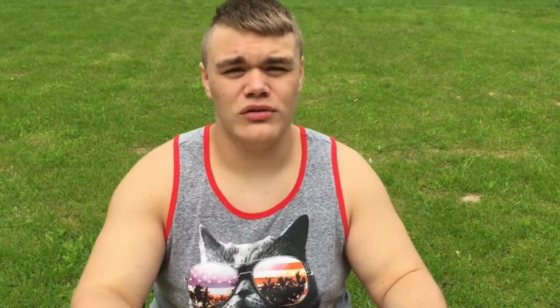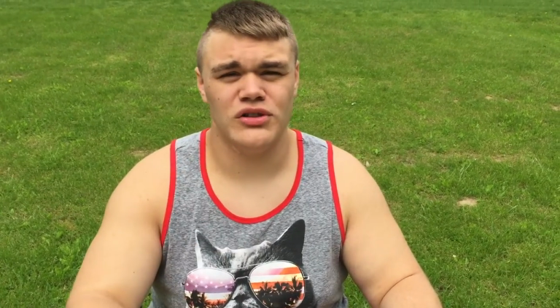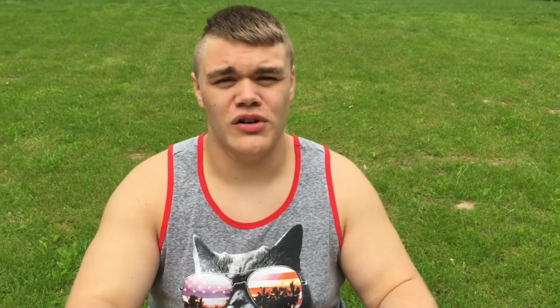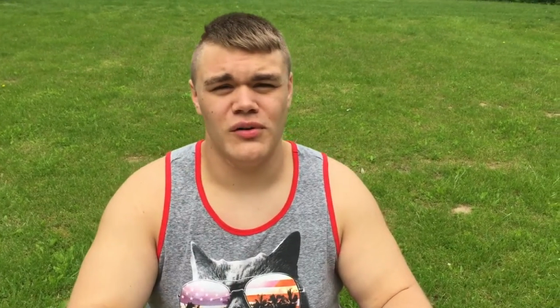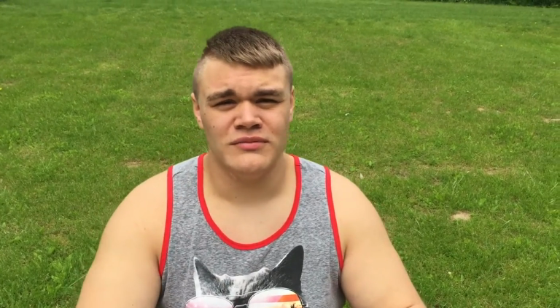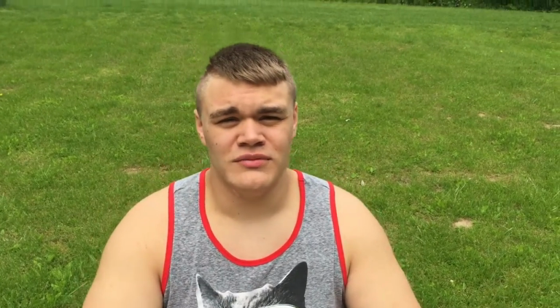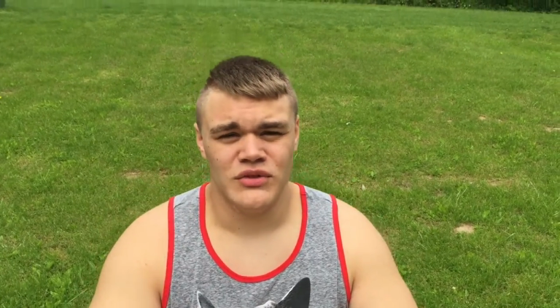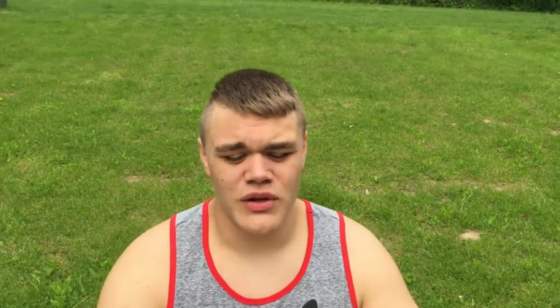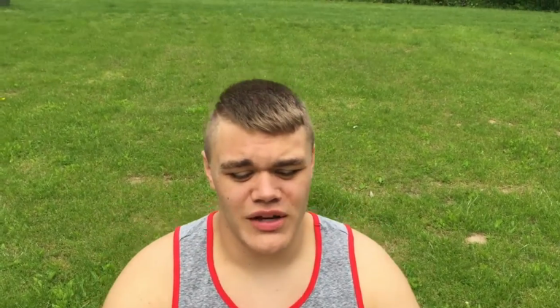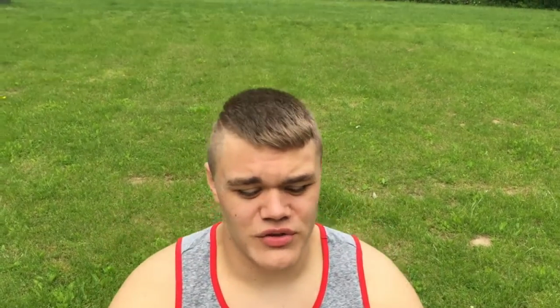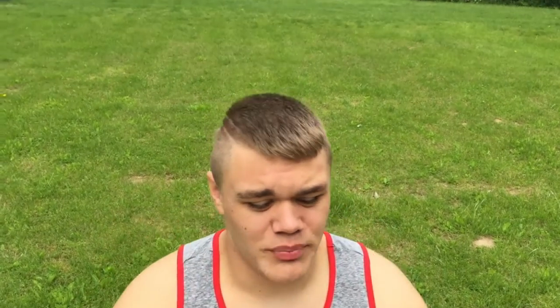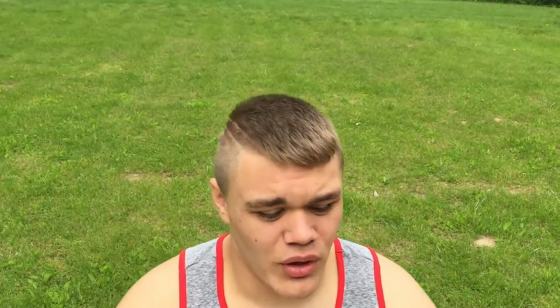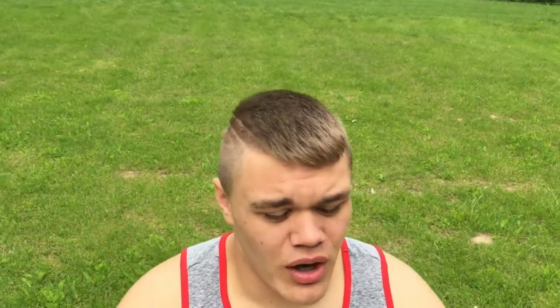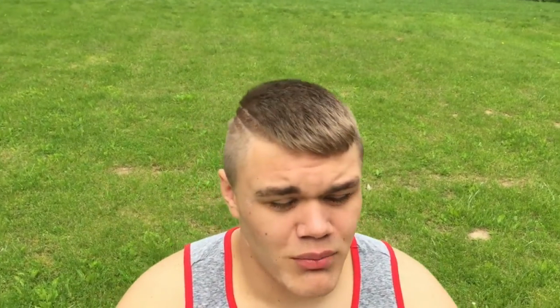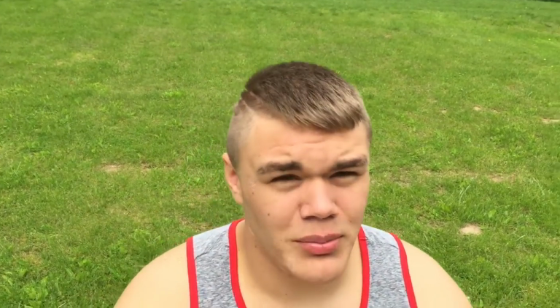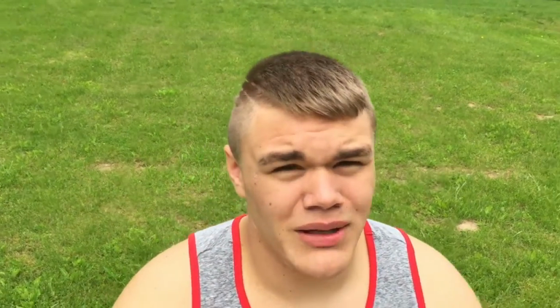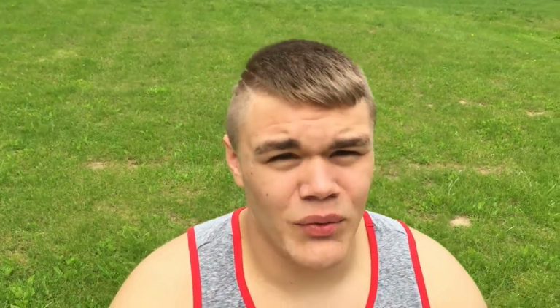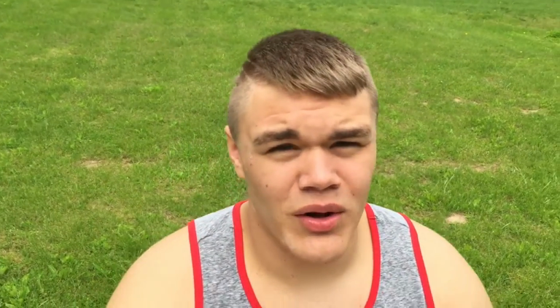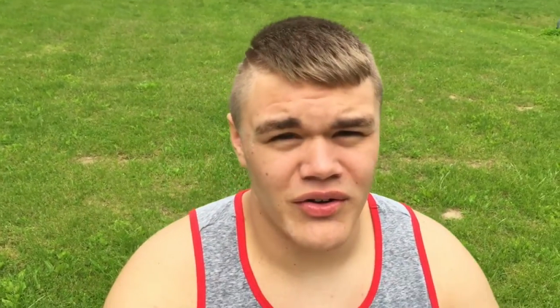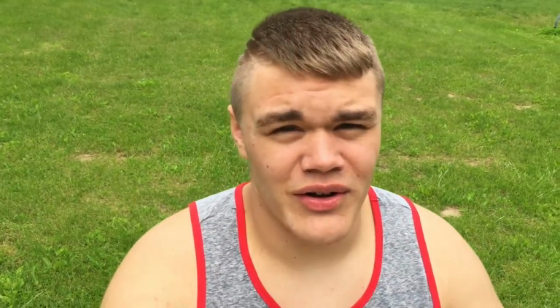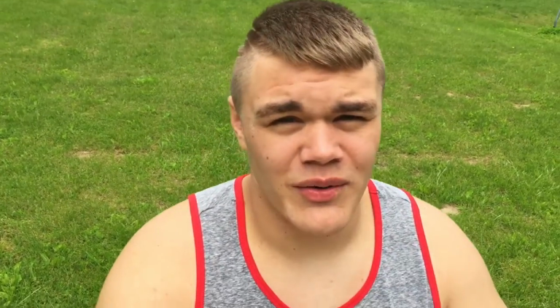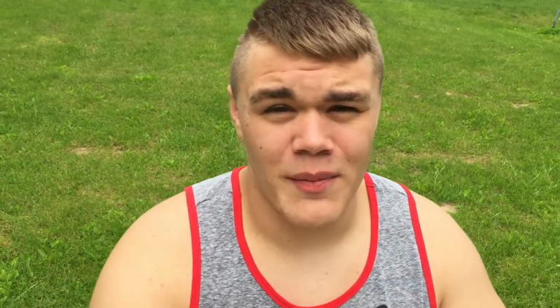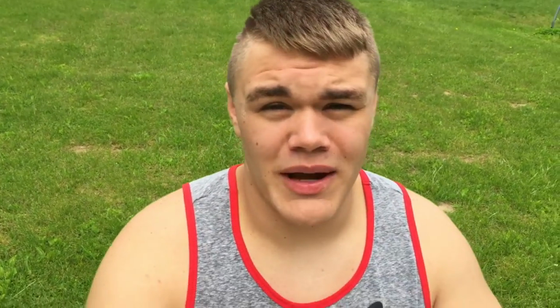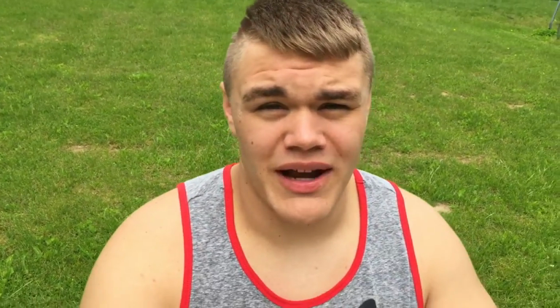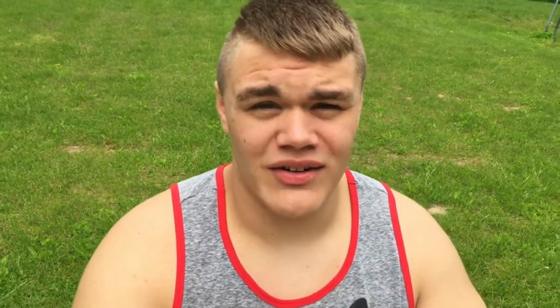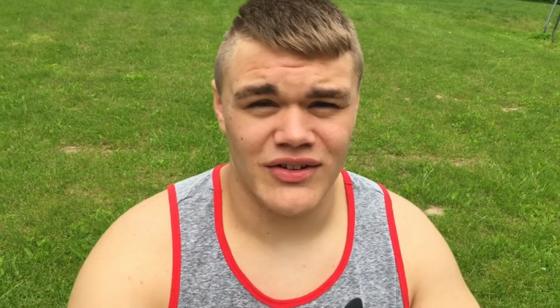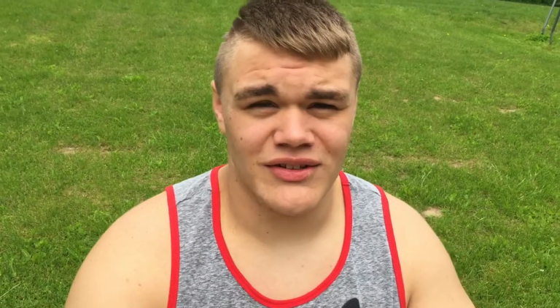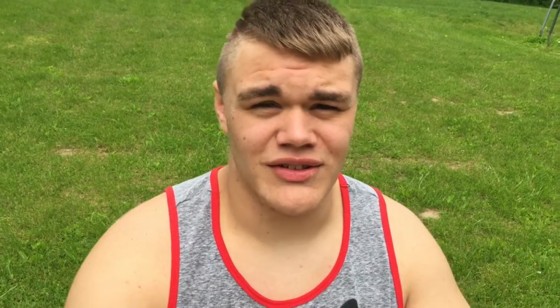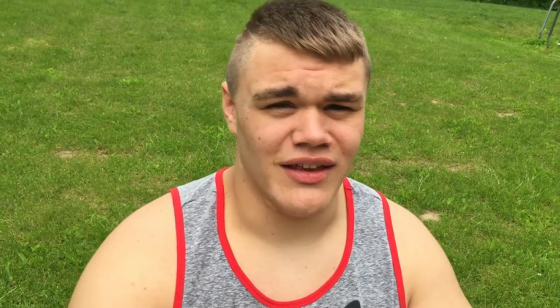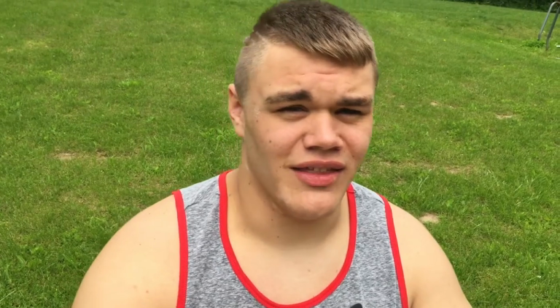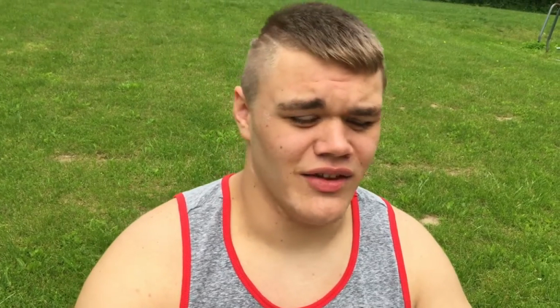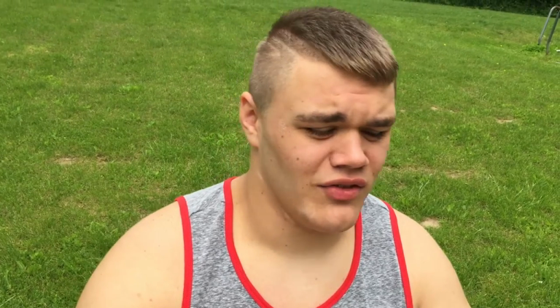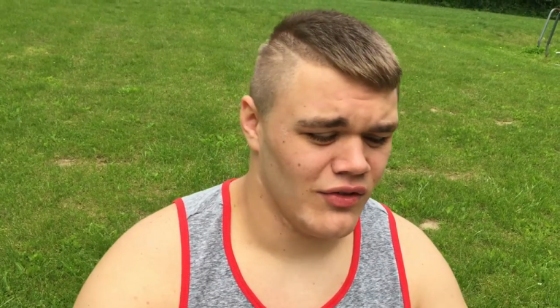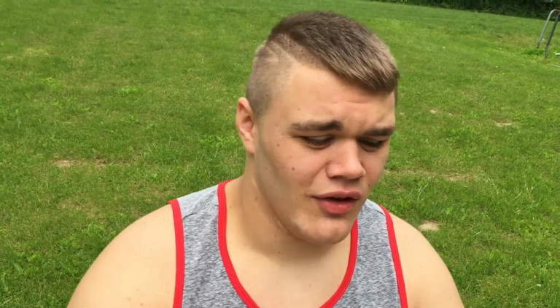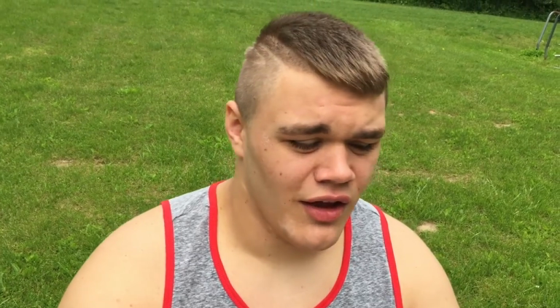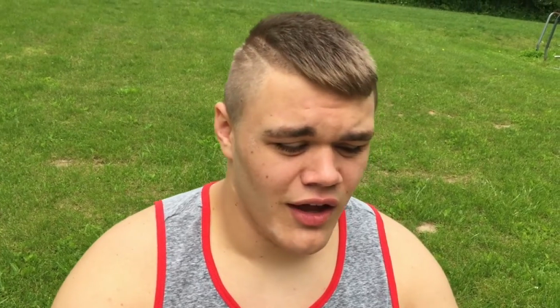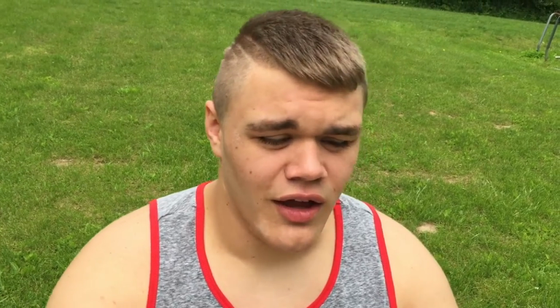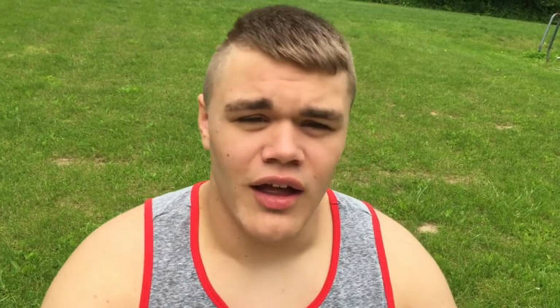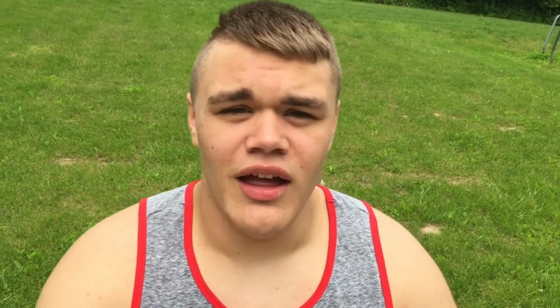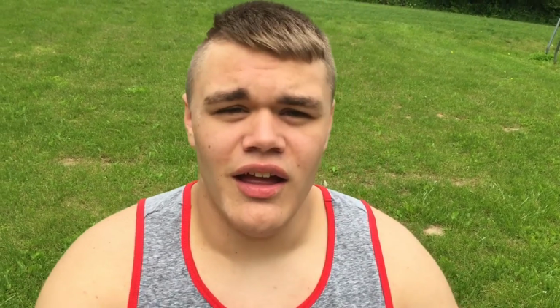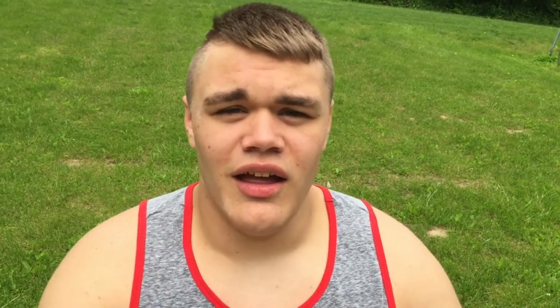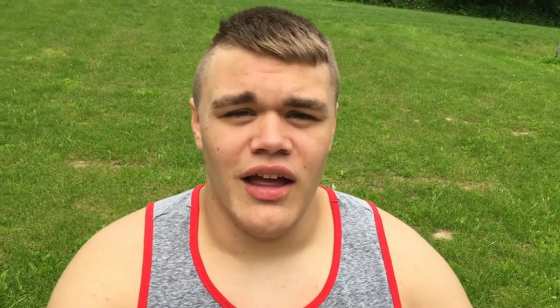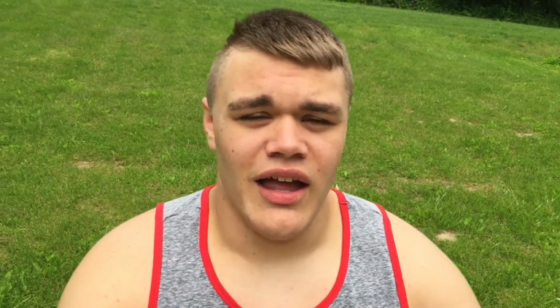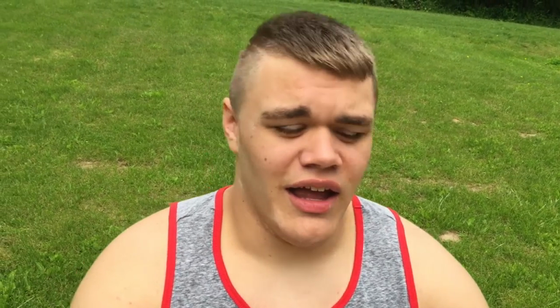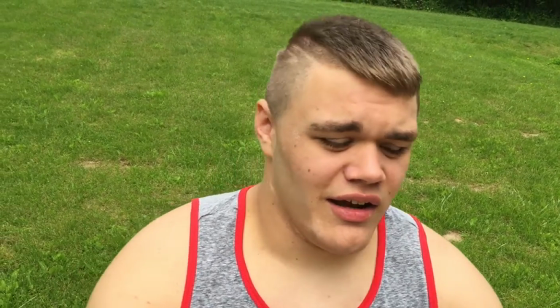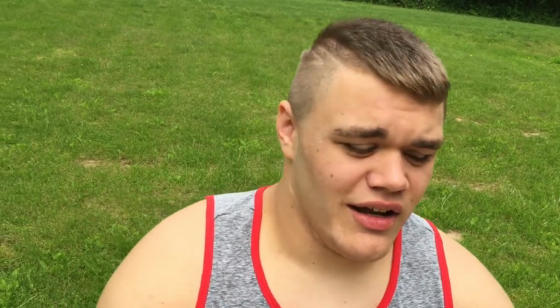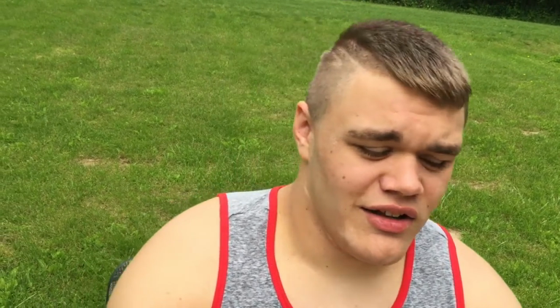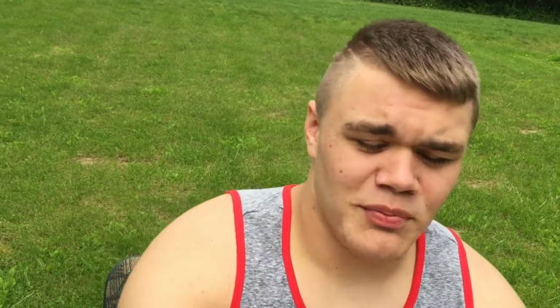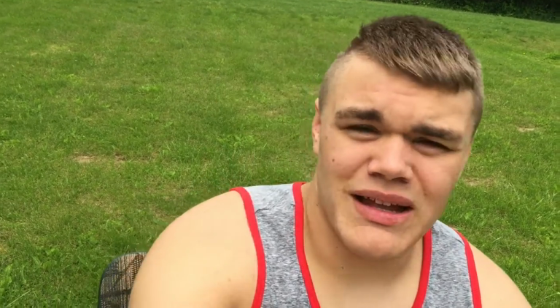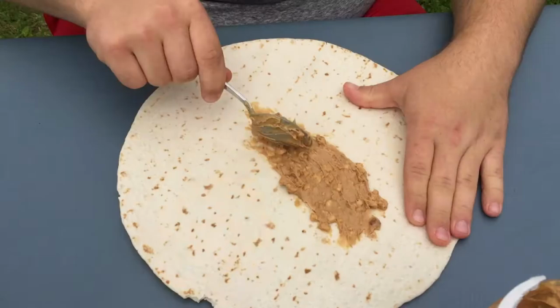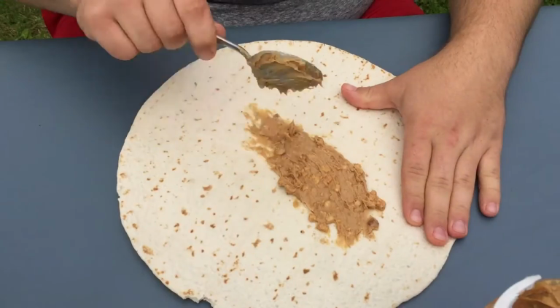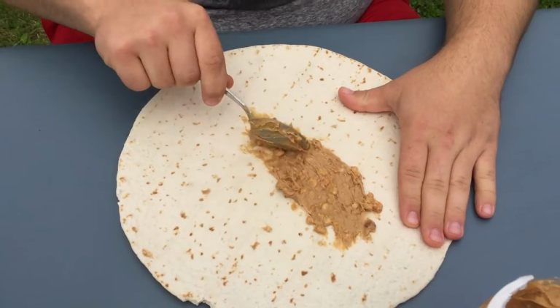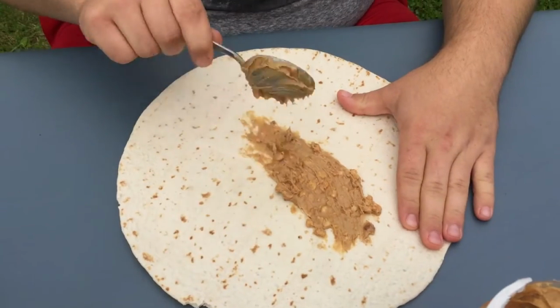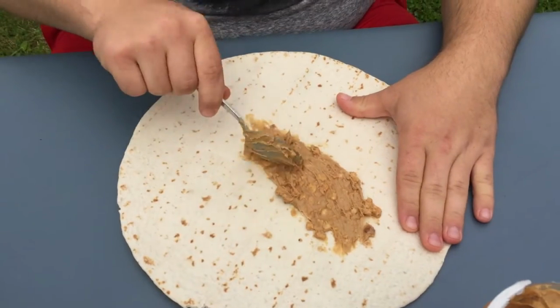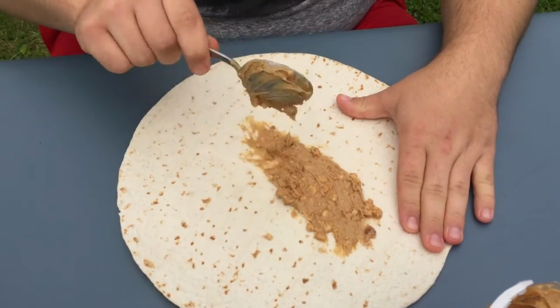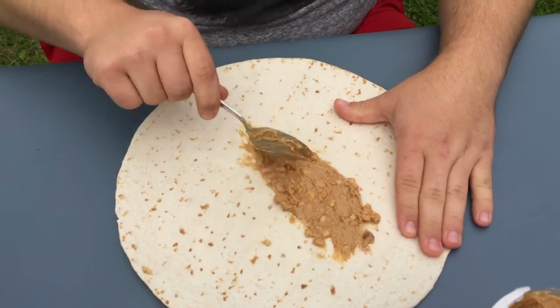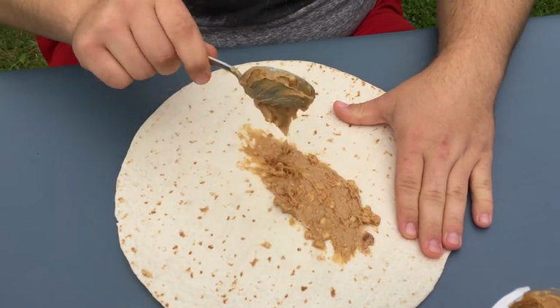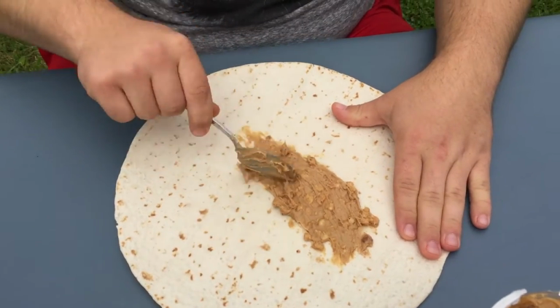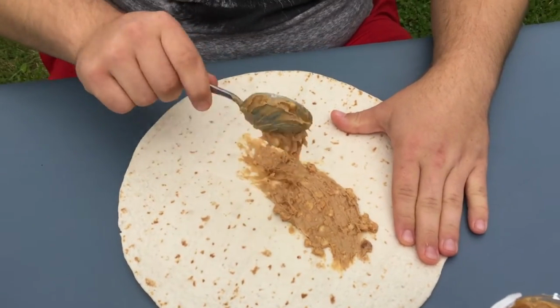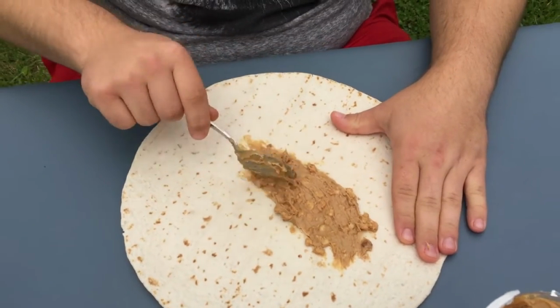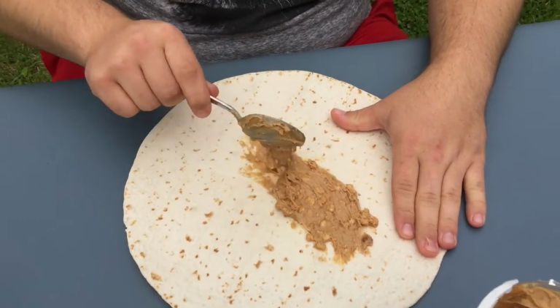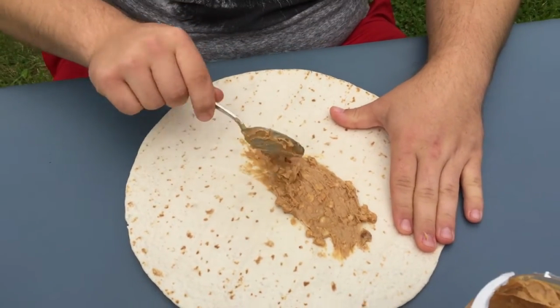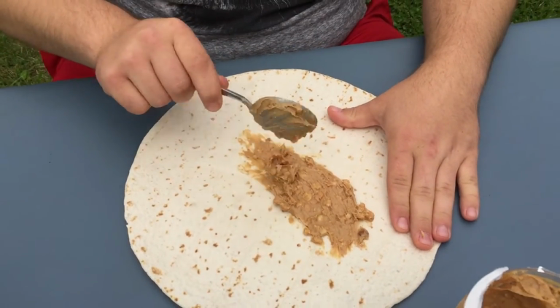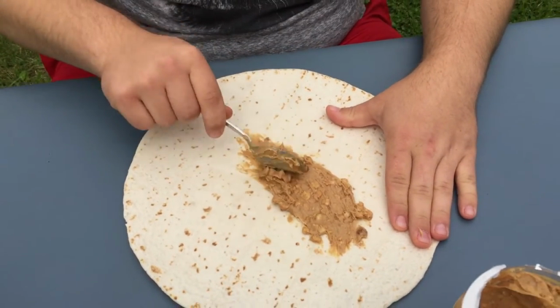Also, you guys are probably wondering why my hair looks like this. And it's because... here's some peanut butter.